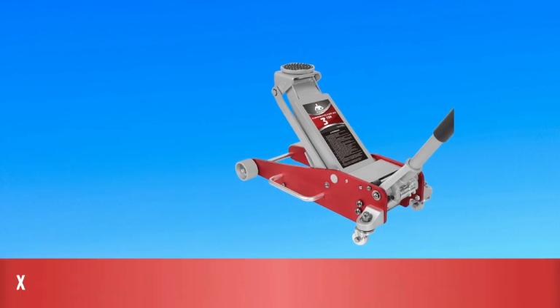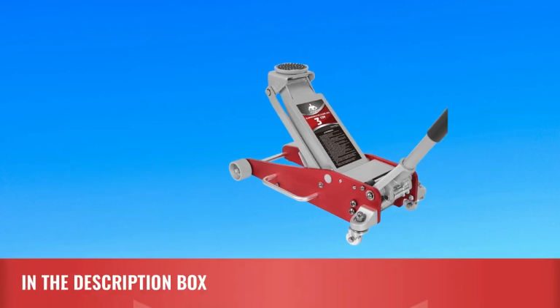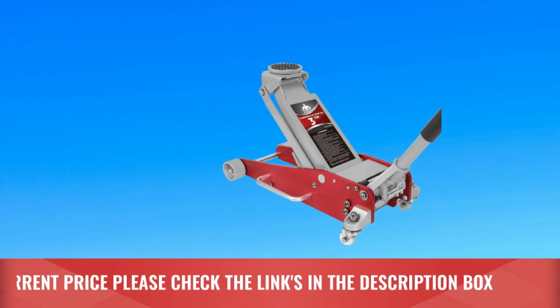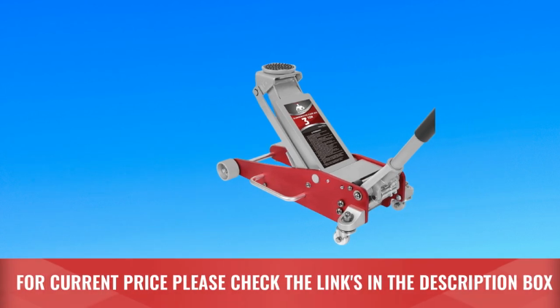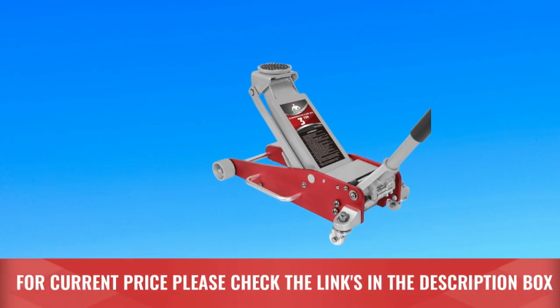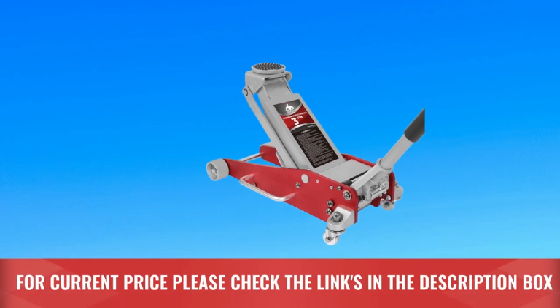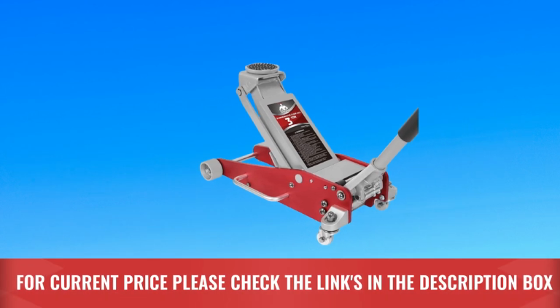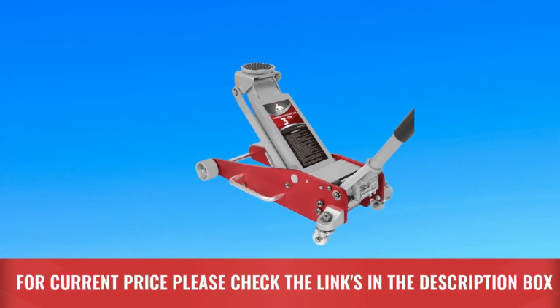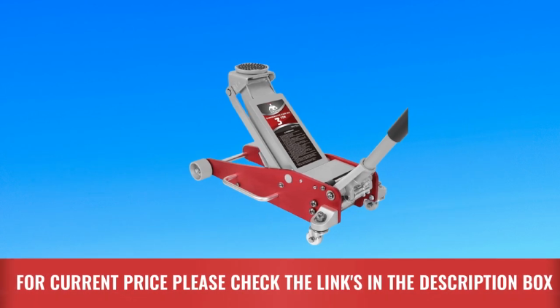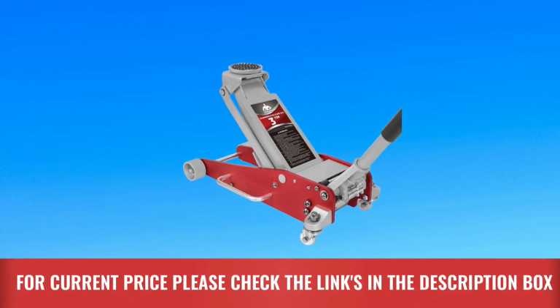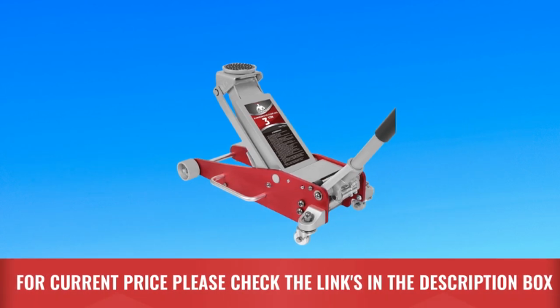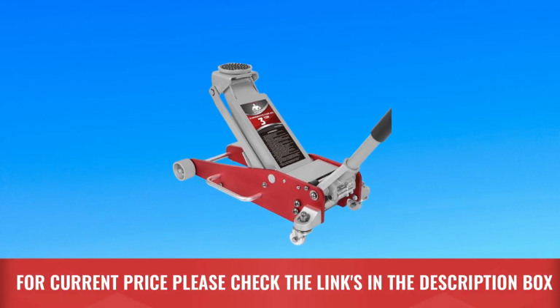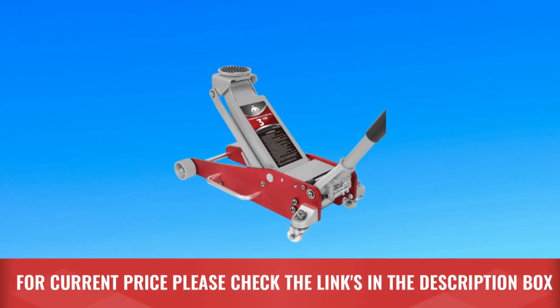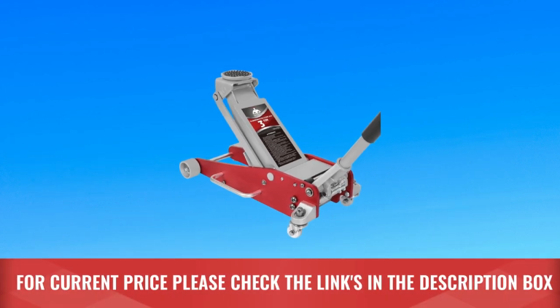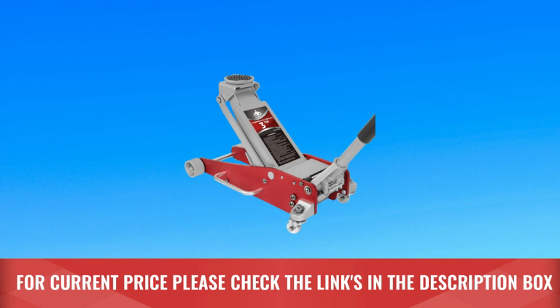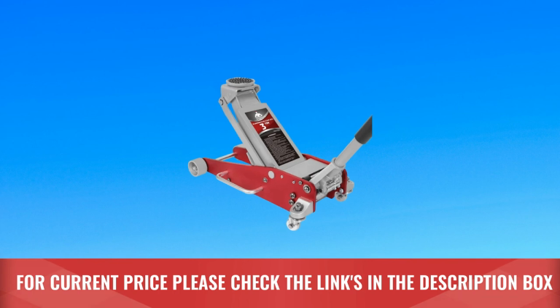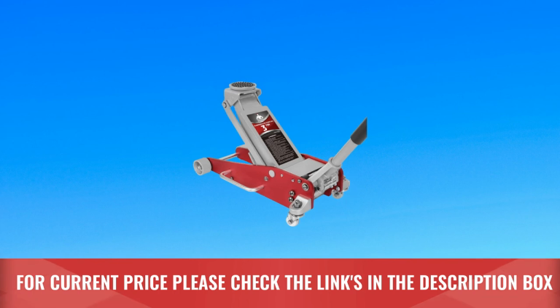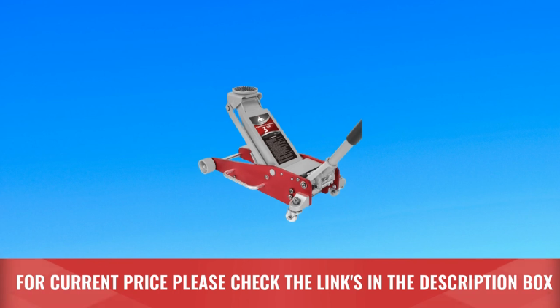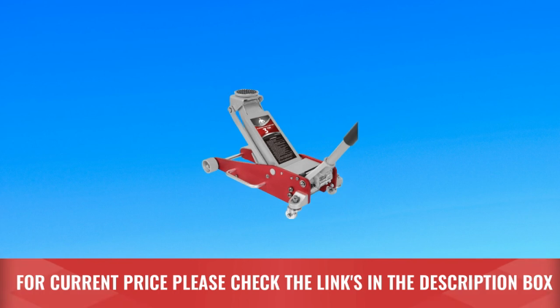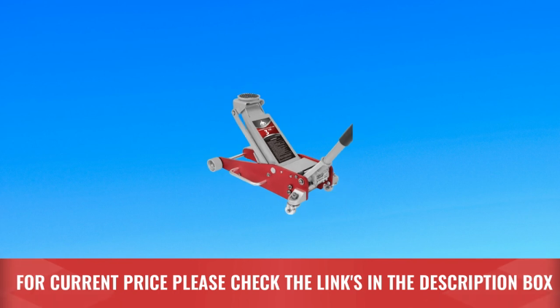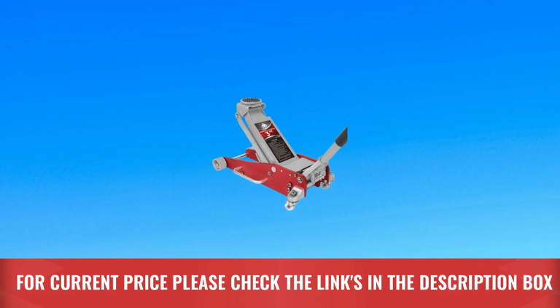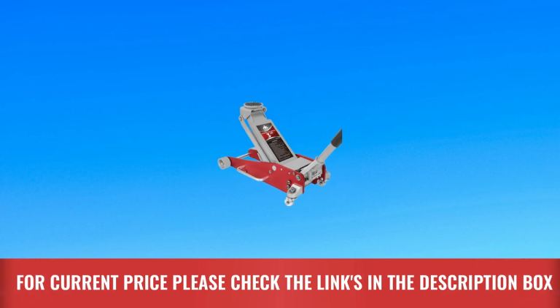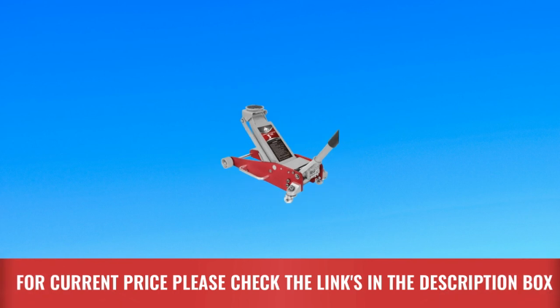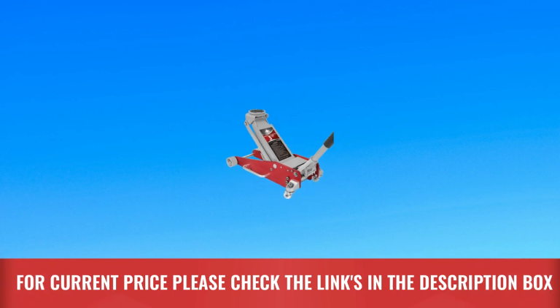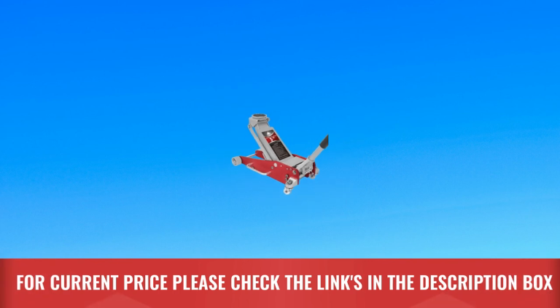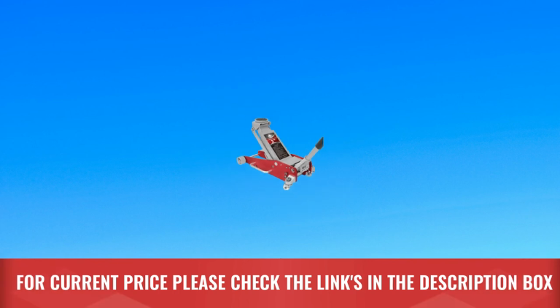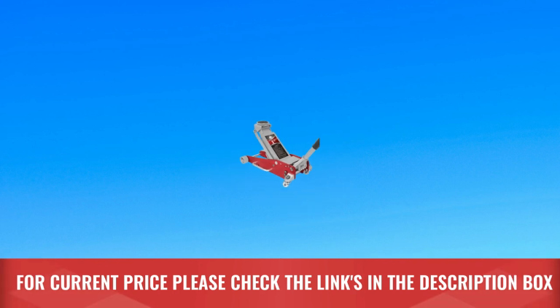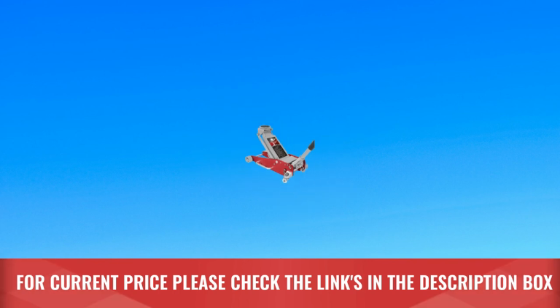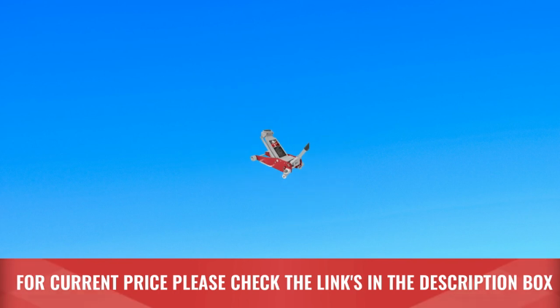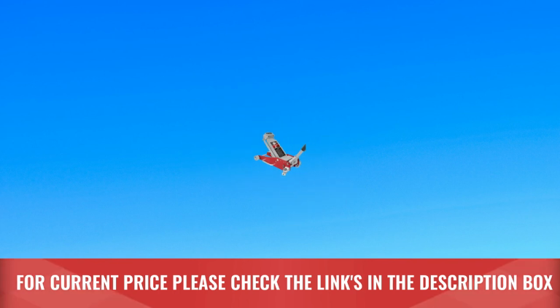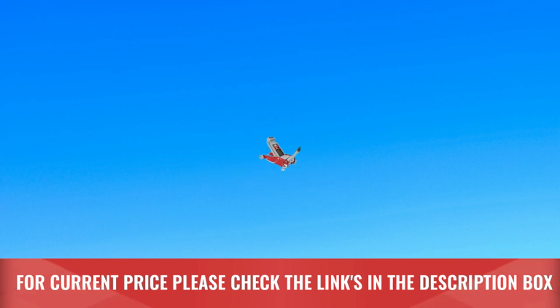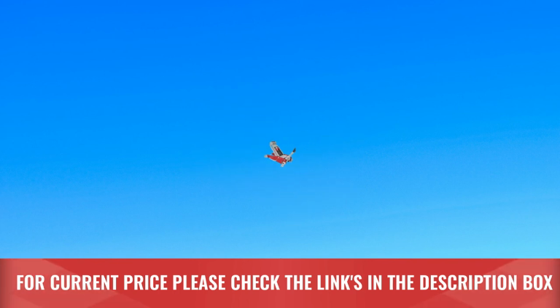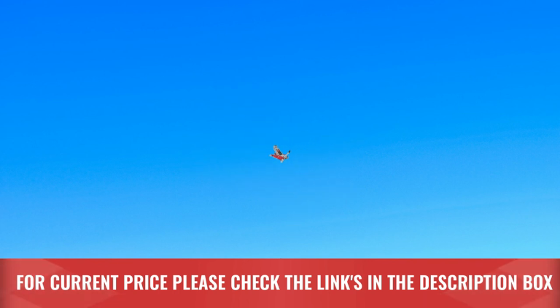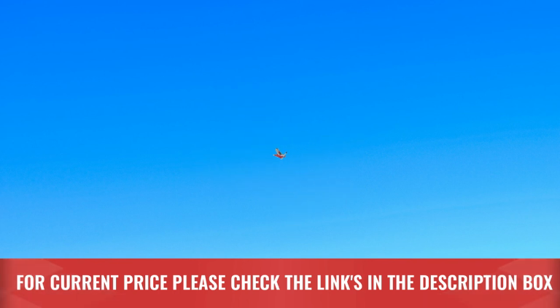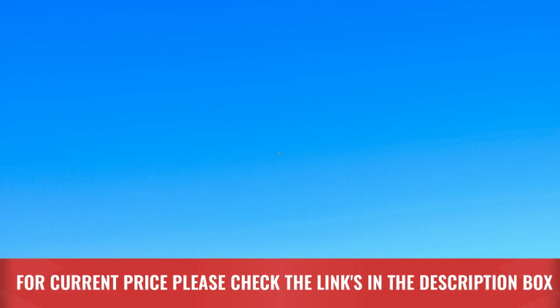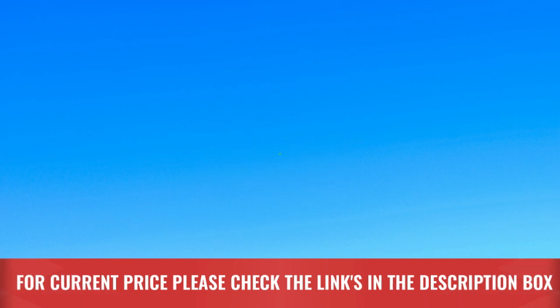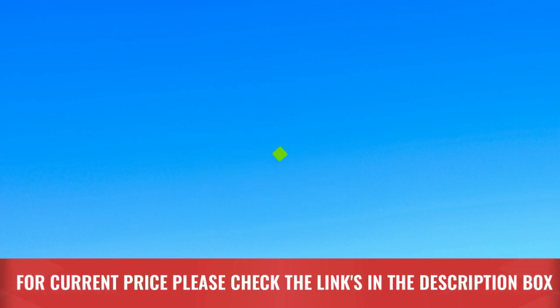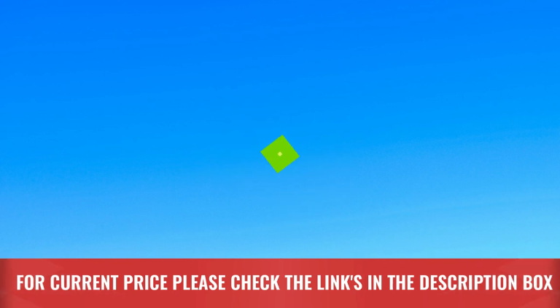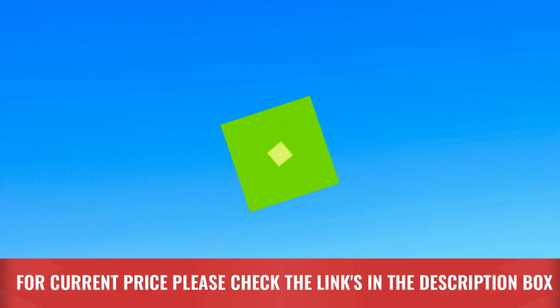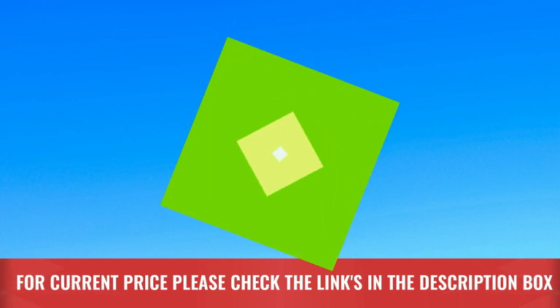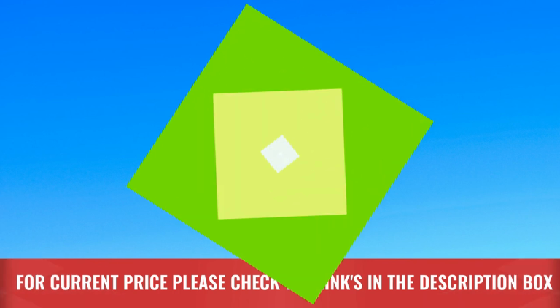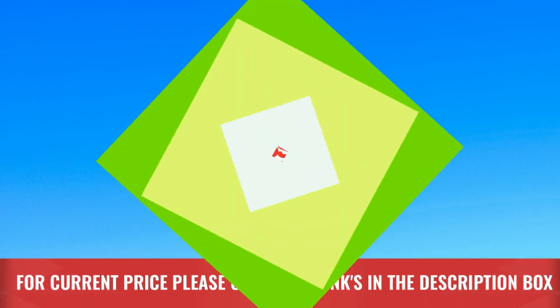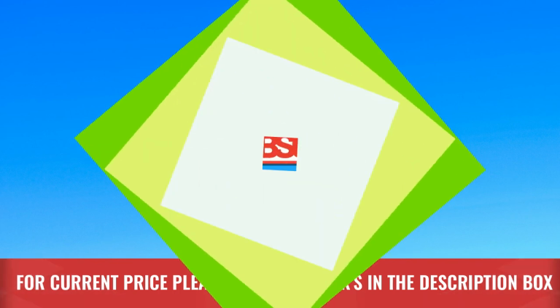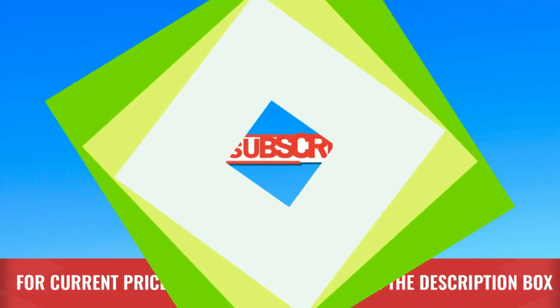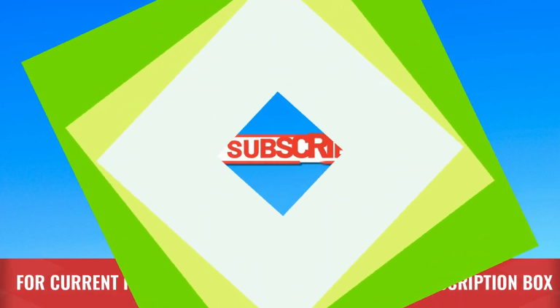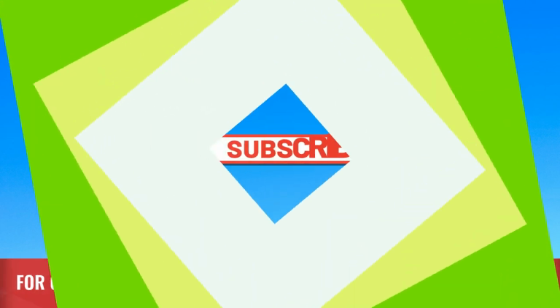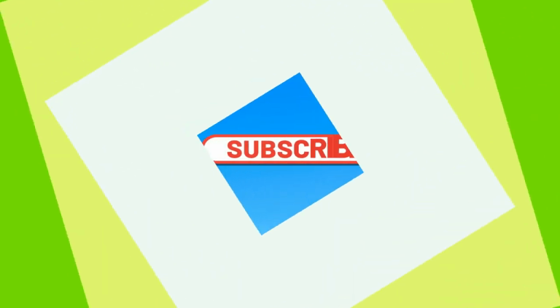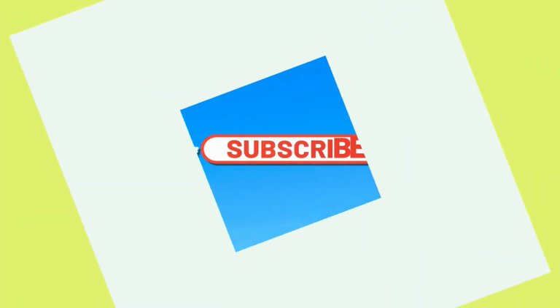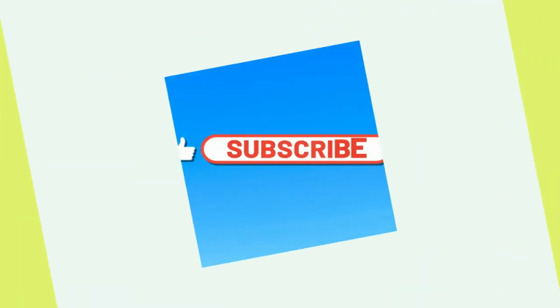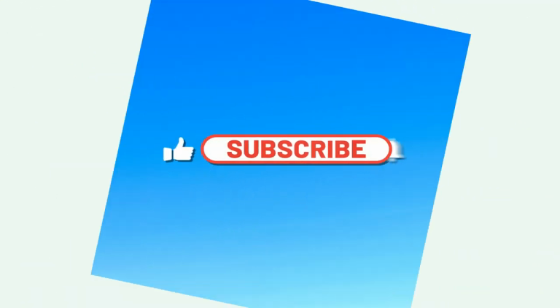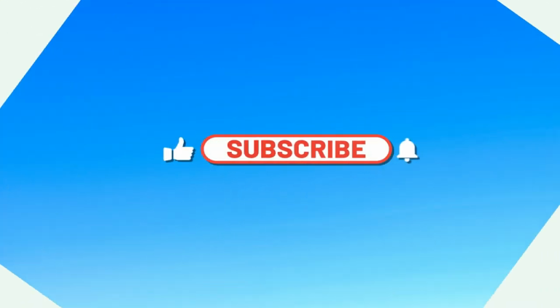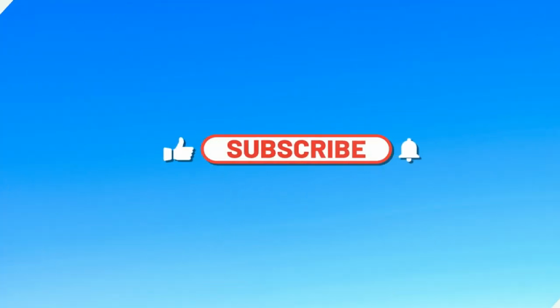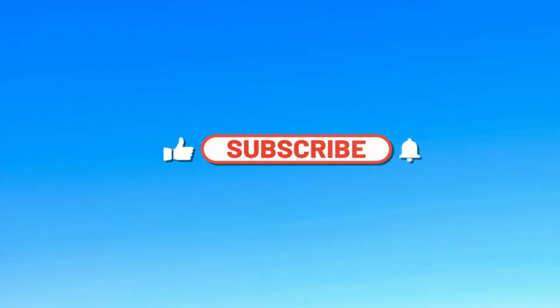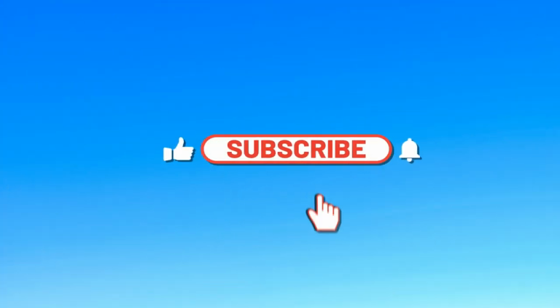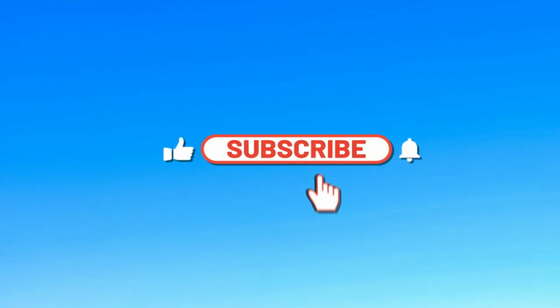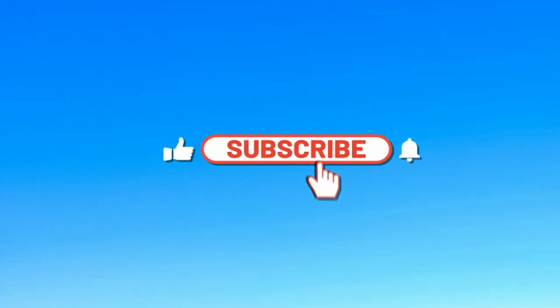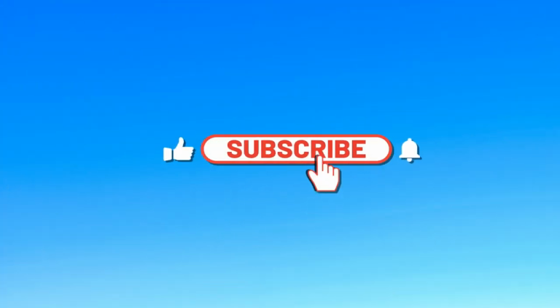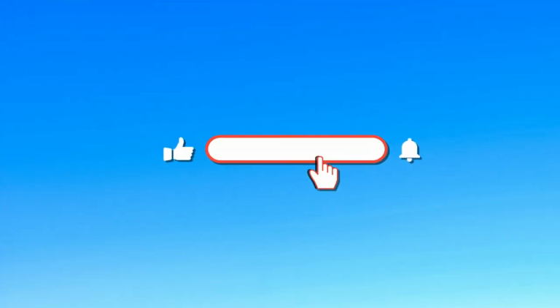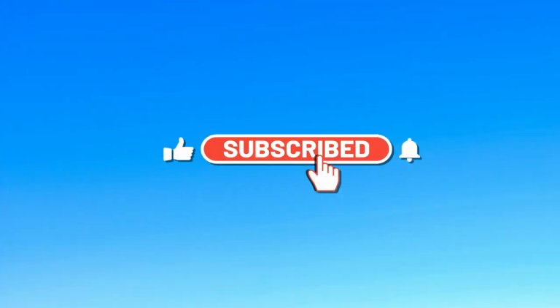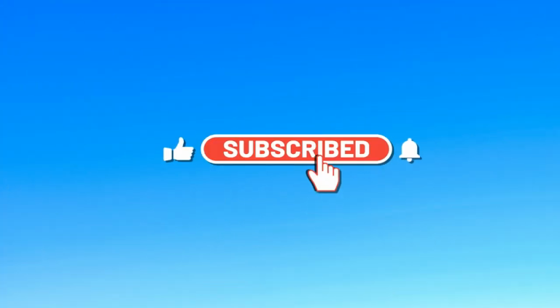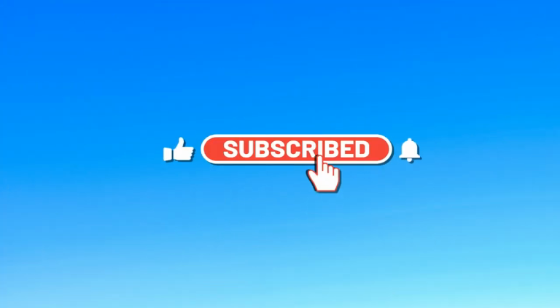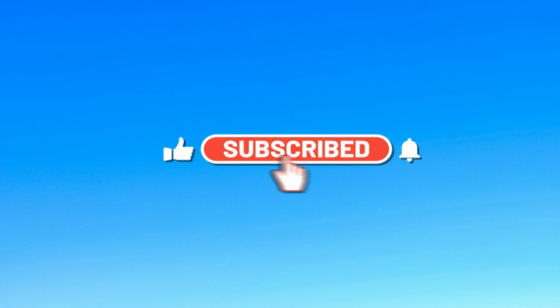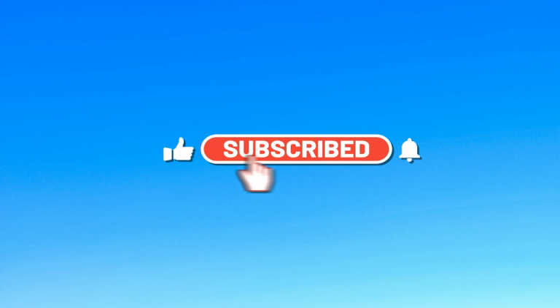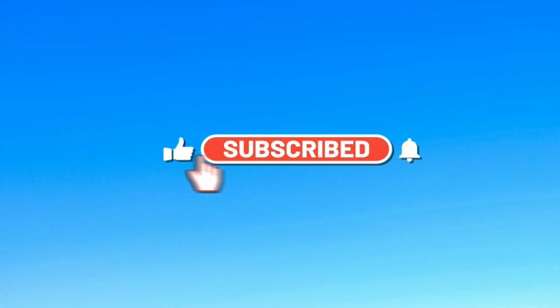For current price, please check the links in the description box. Please subscribe to our channel.